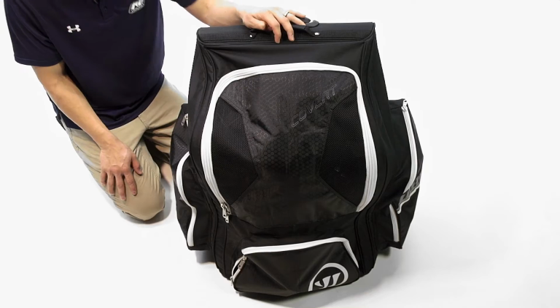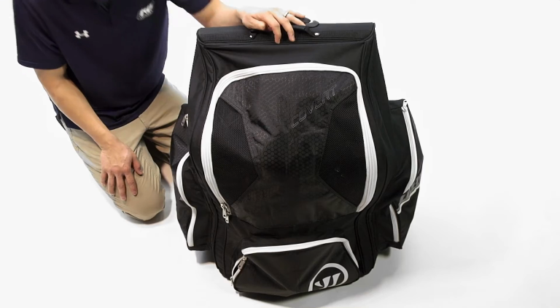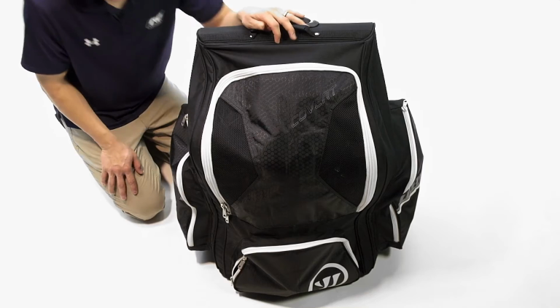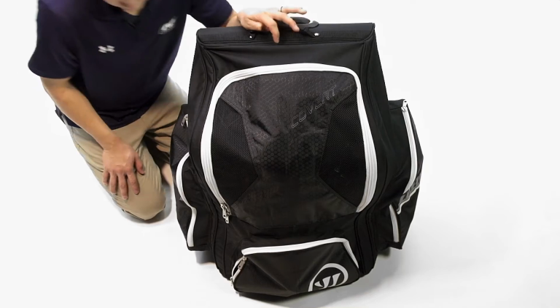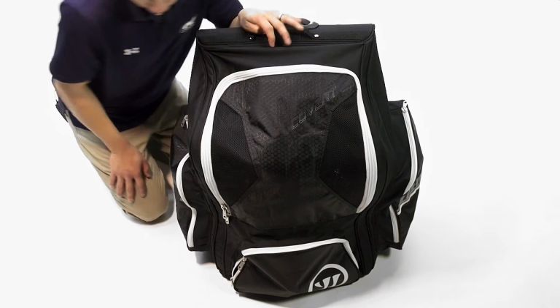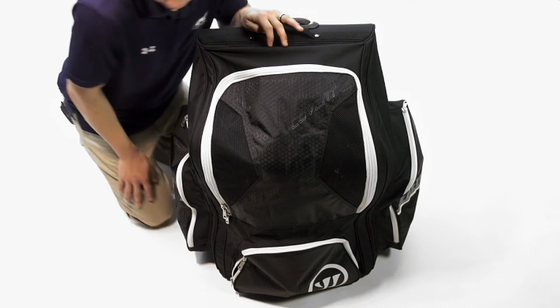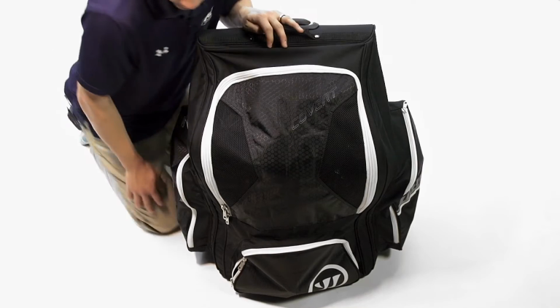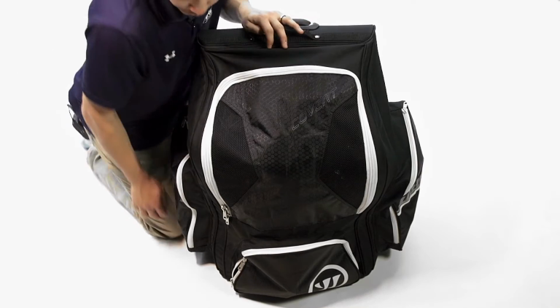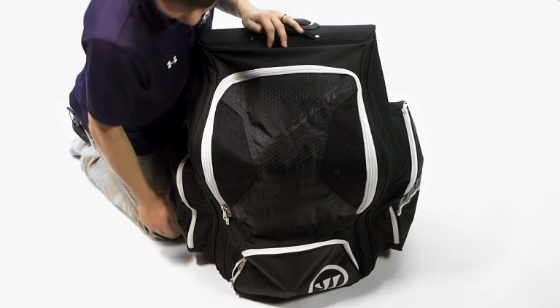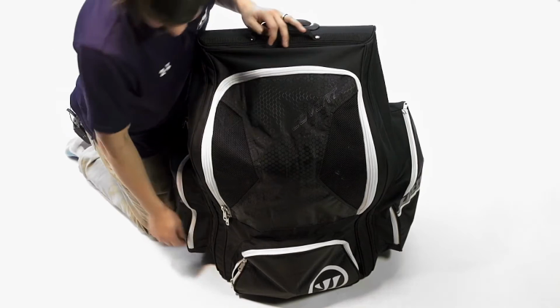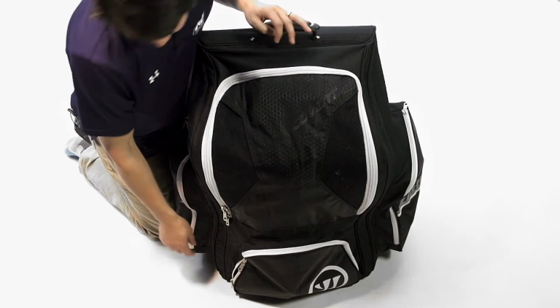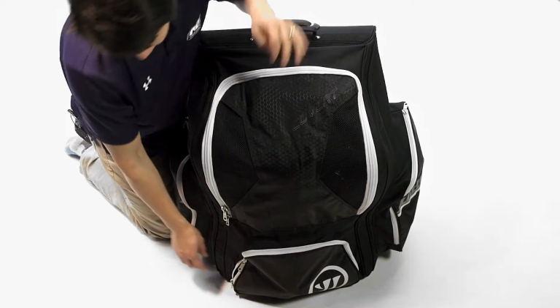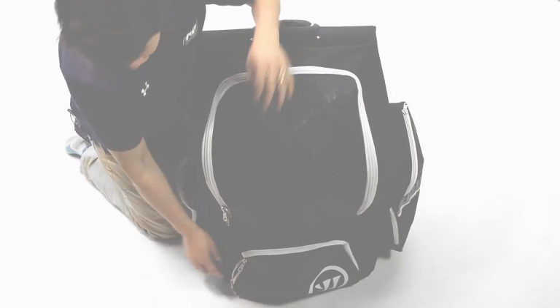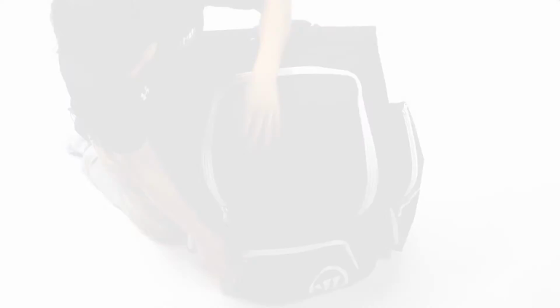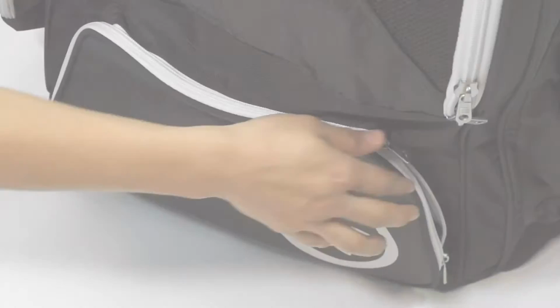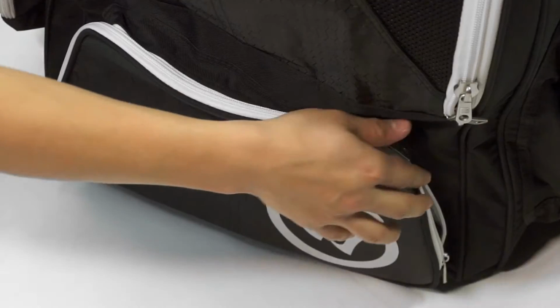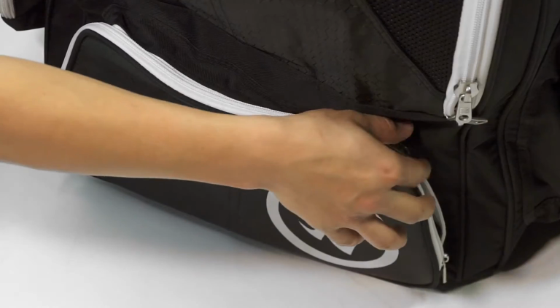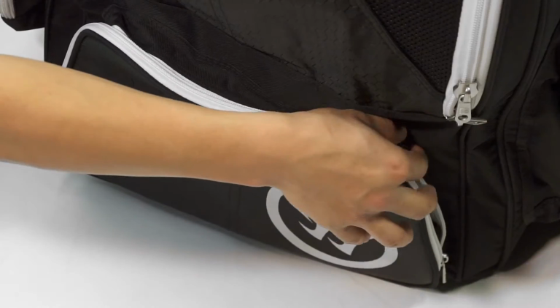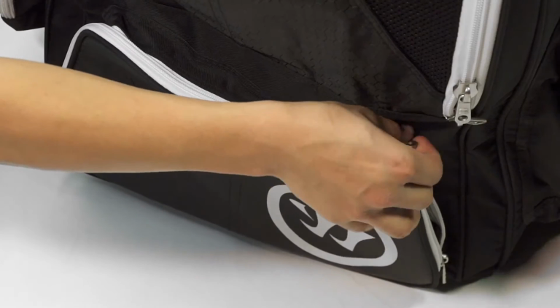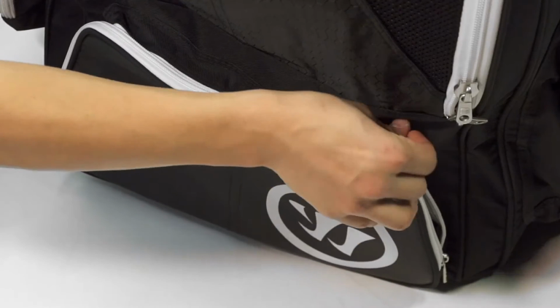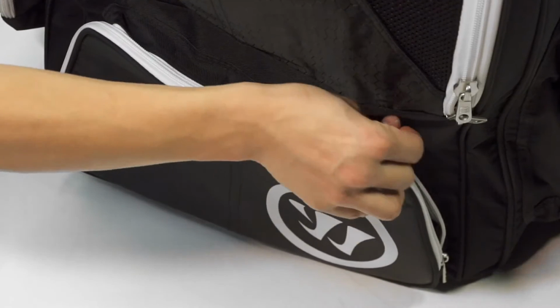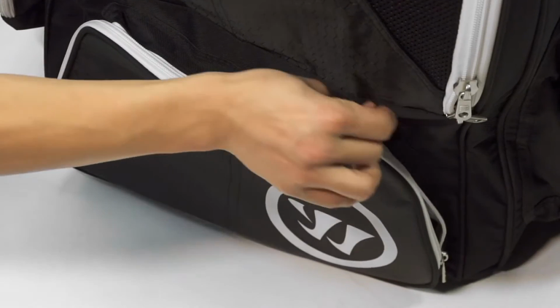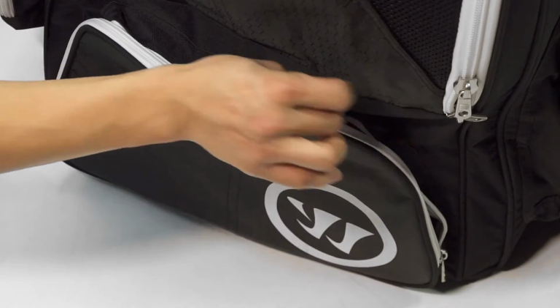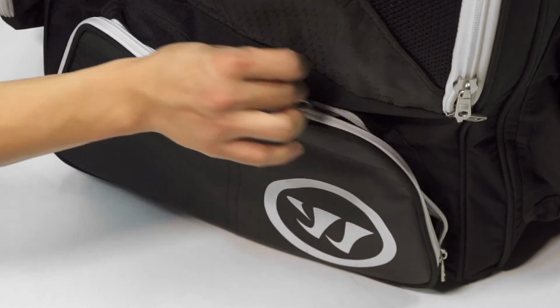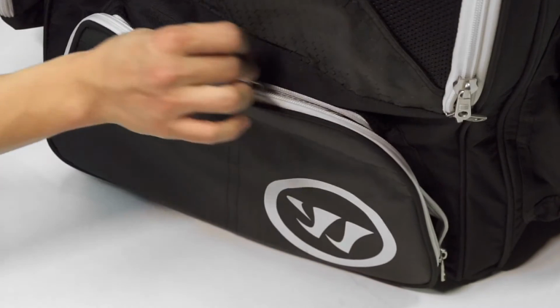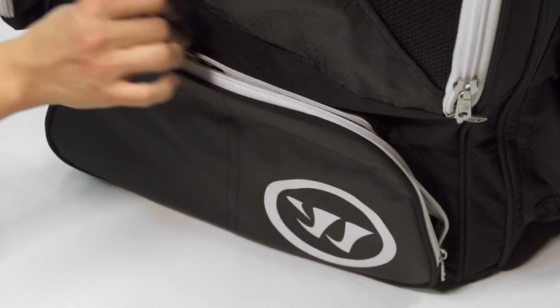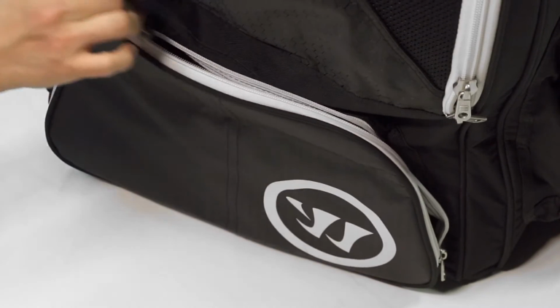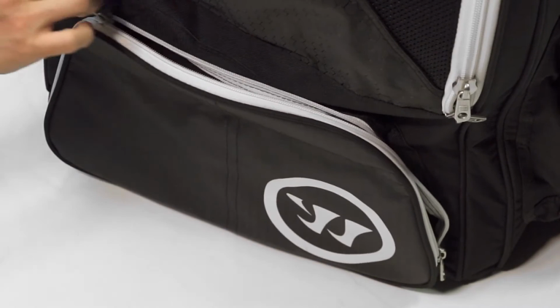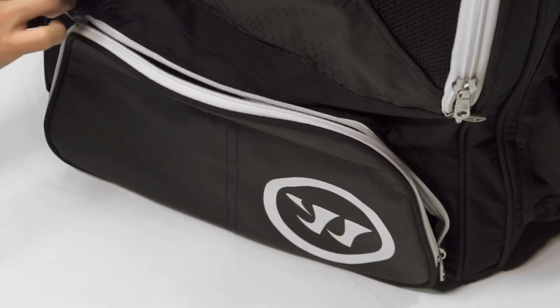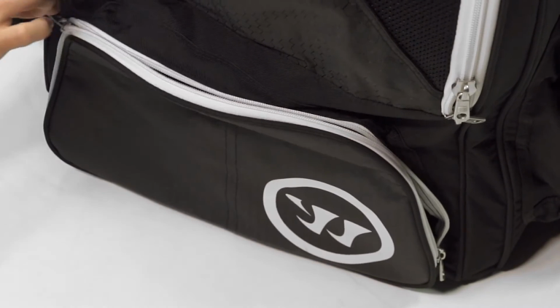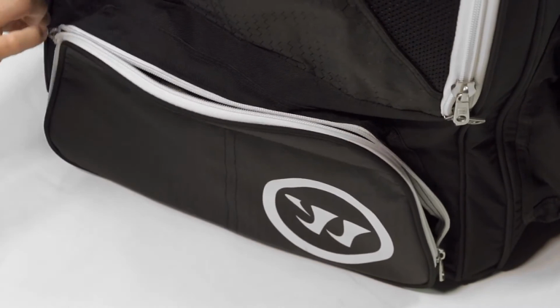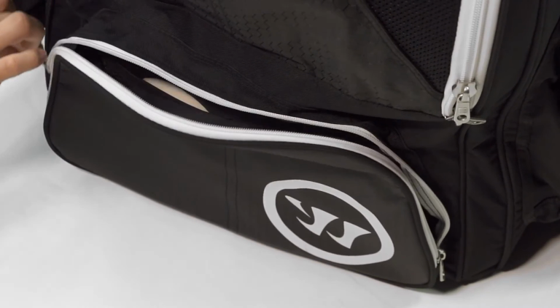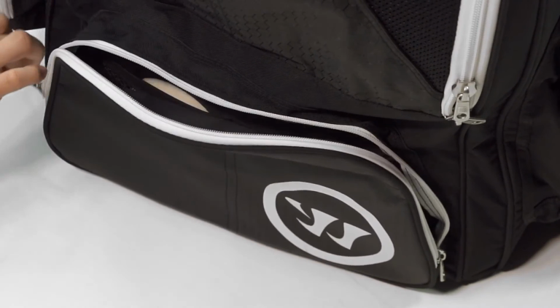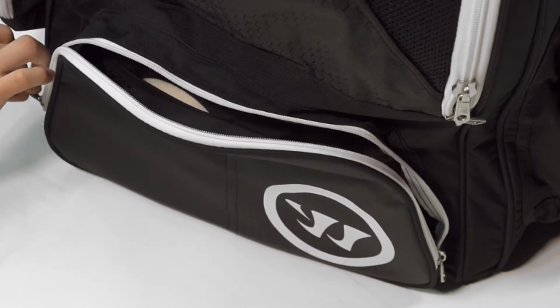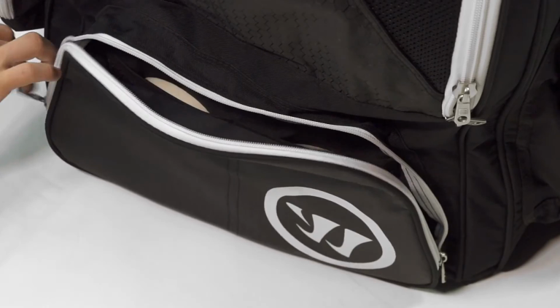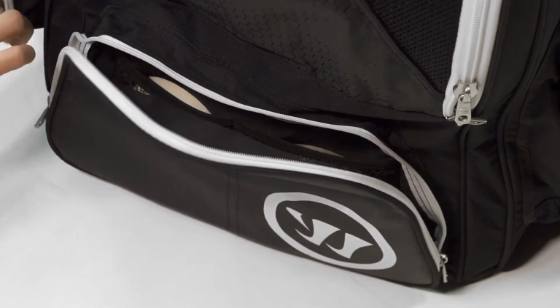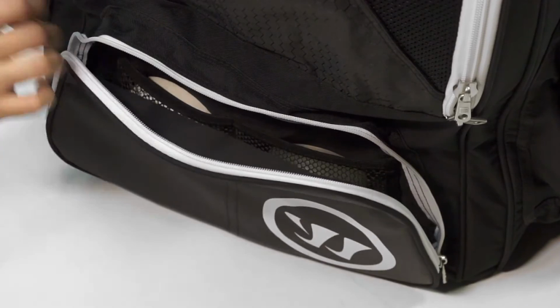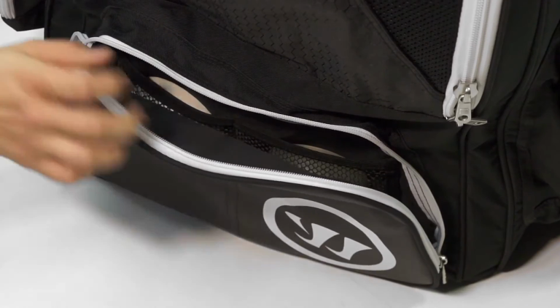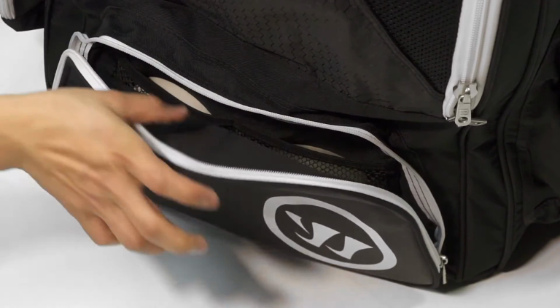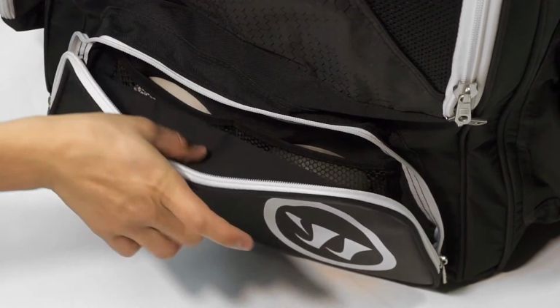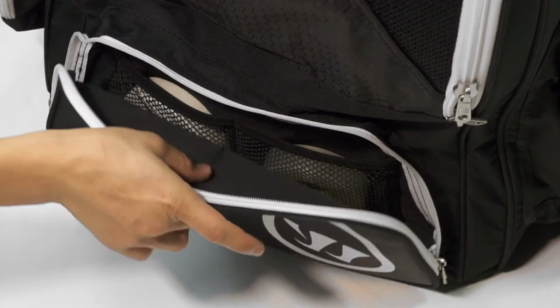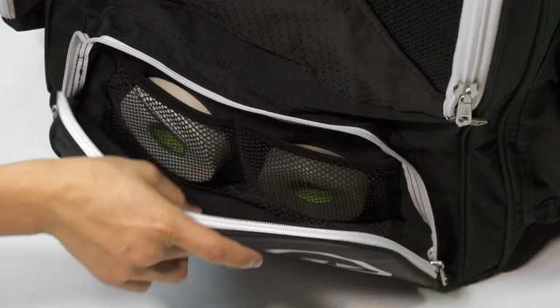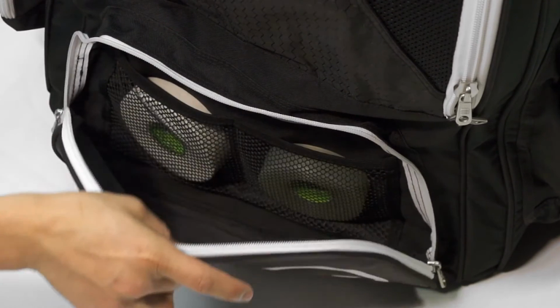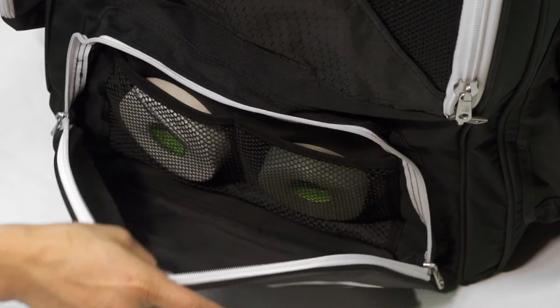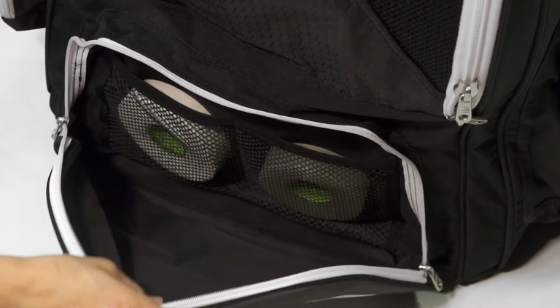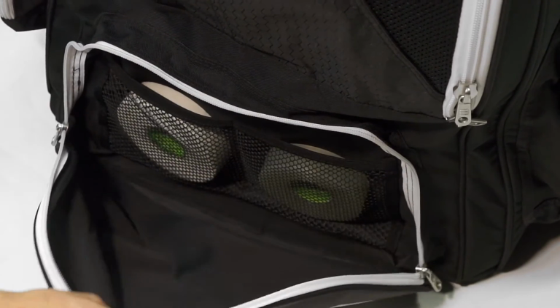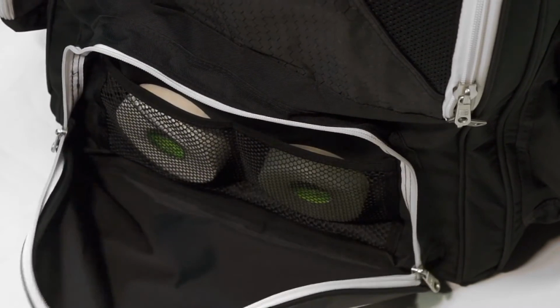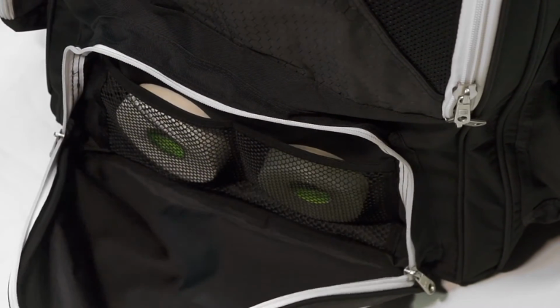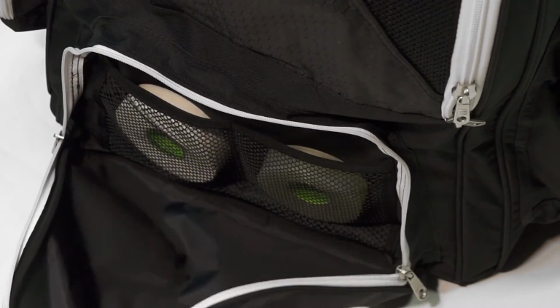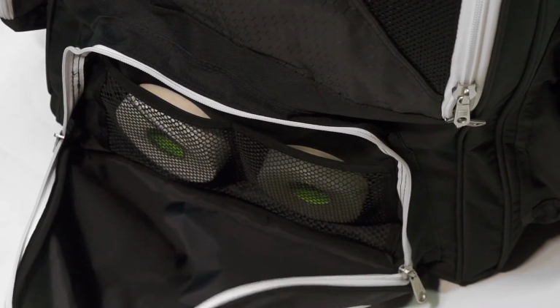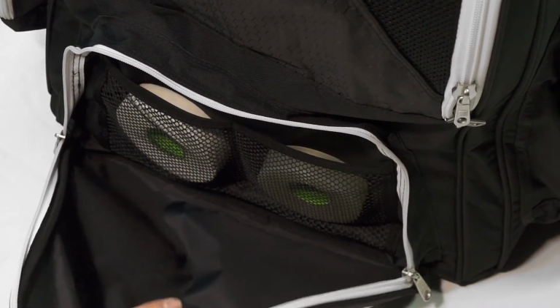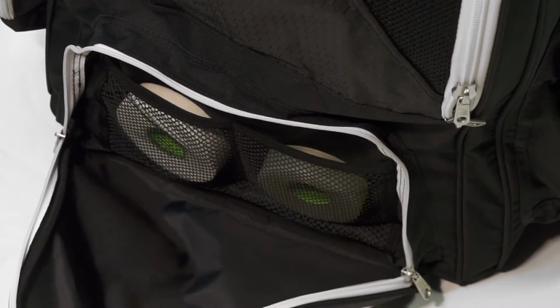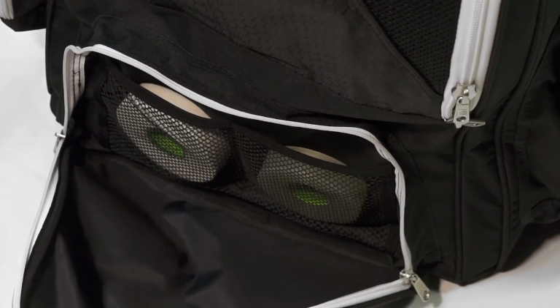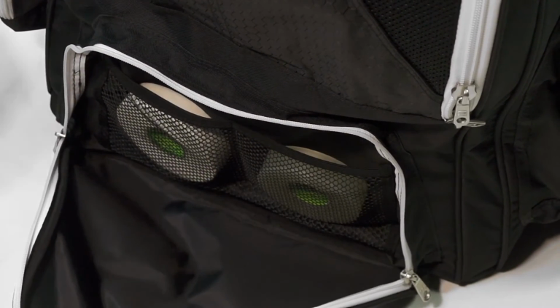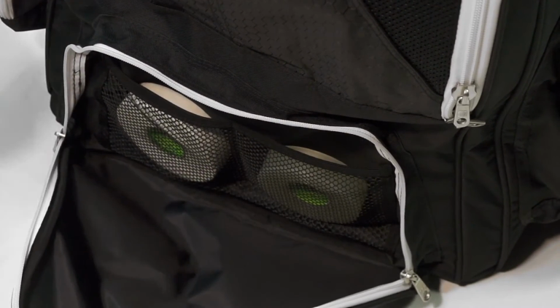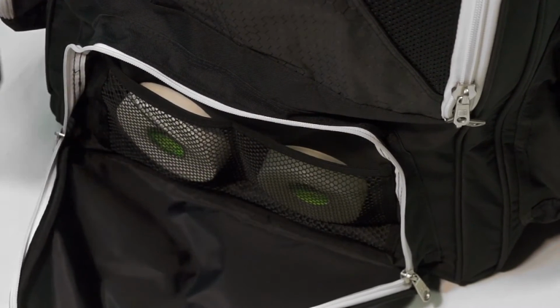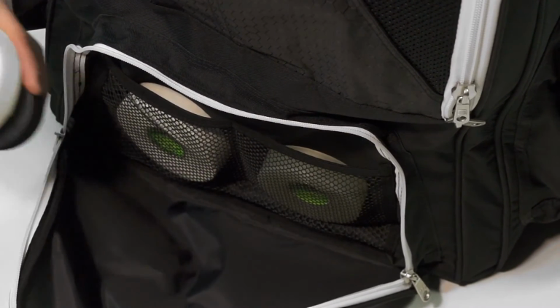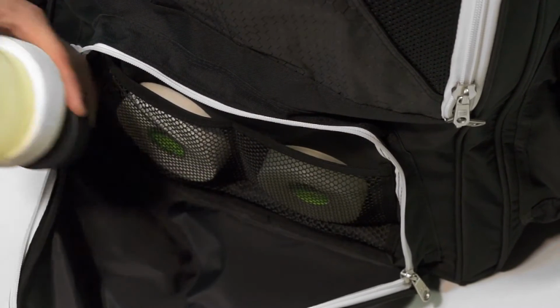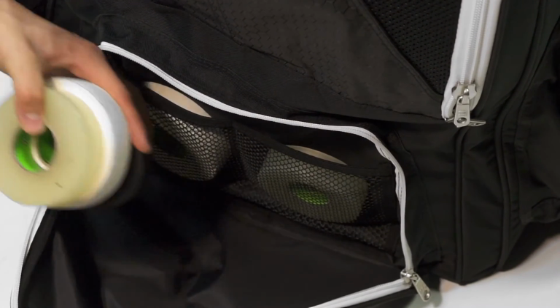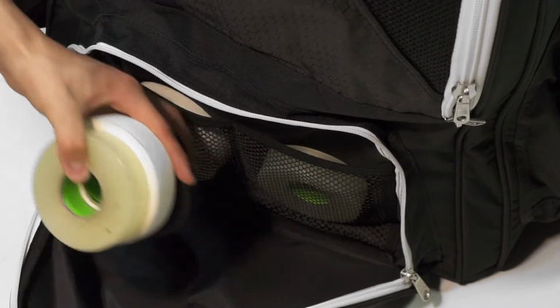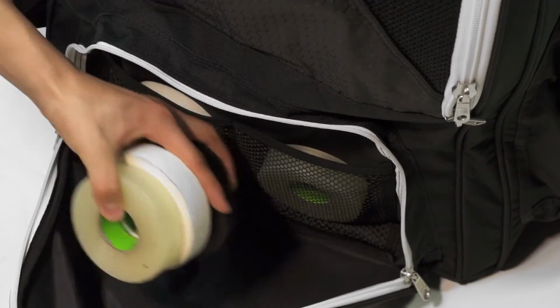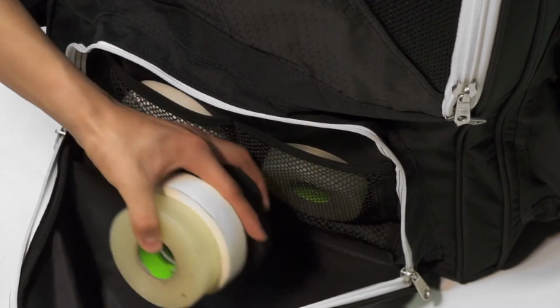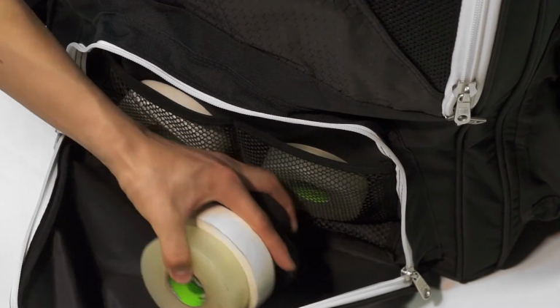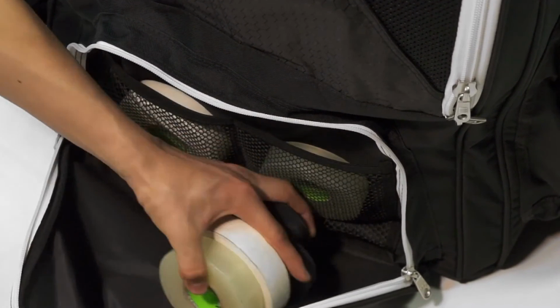The front features an accessory pocket which is great for taking all your tools, tape, pucks, laces — anything you need to take with you to the rink.